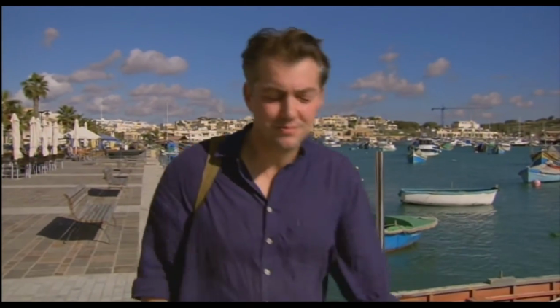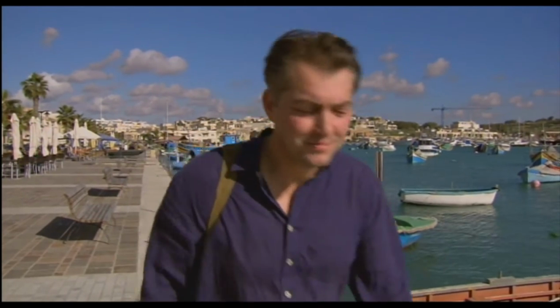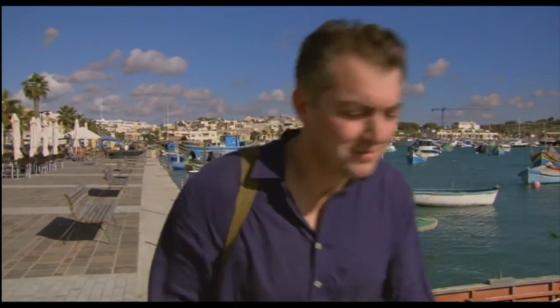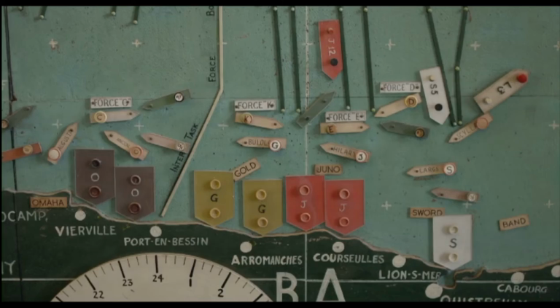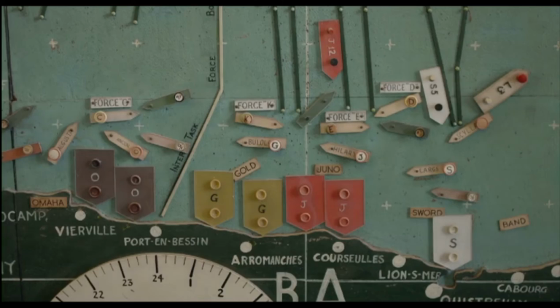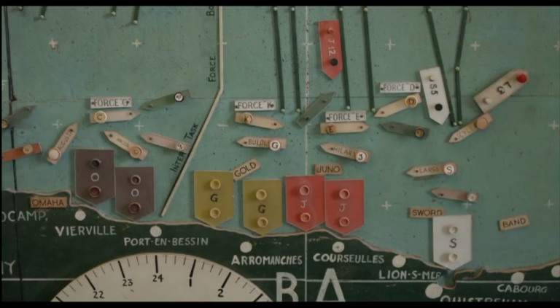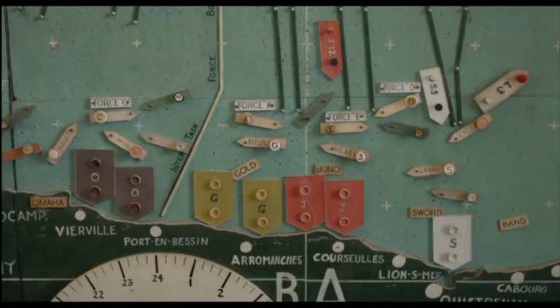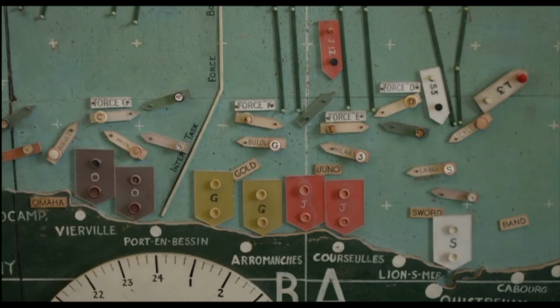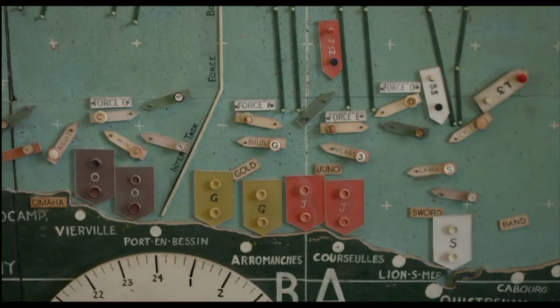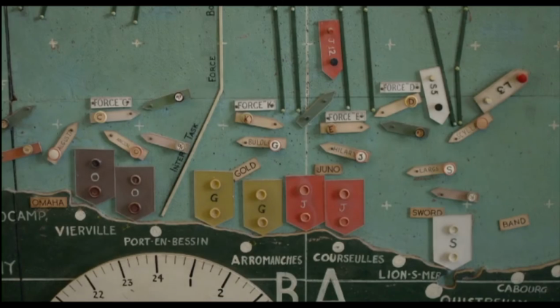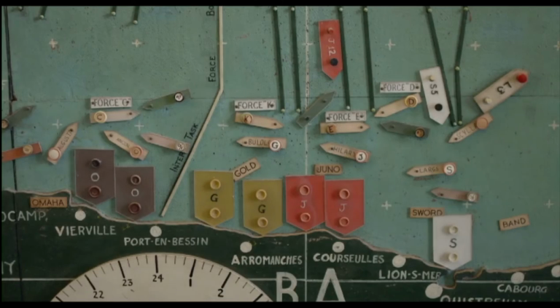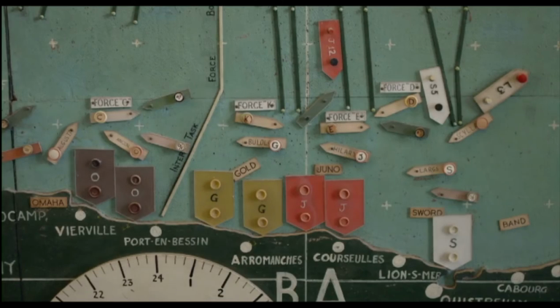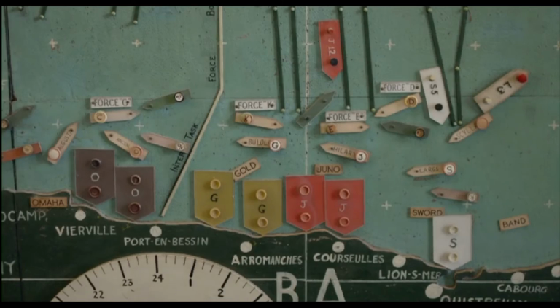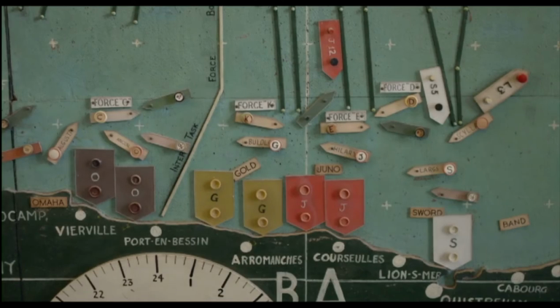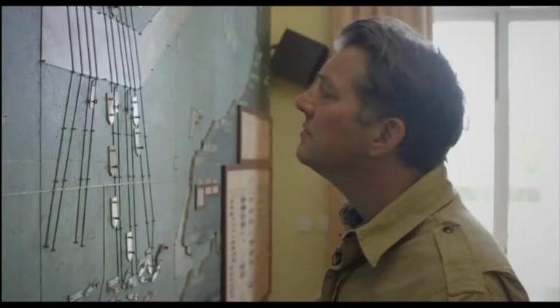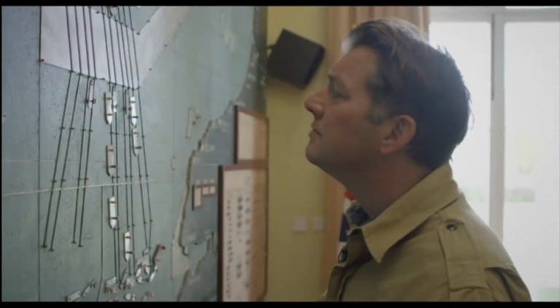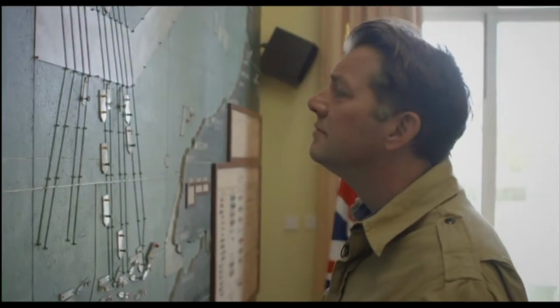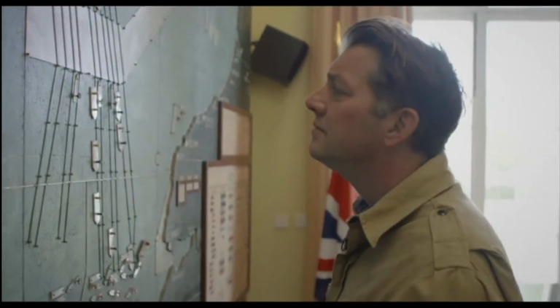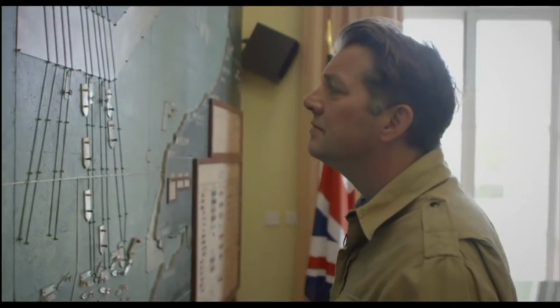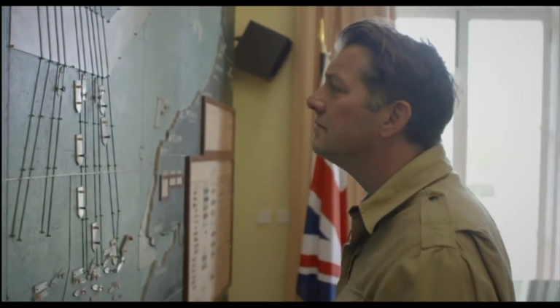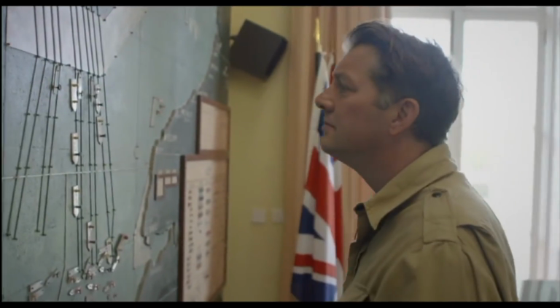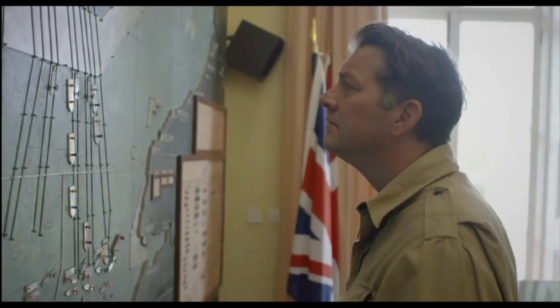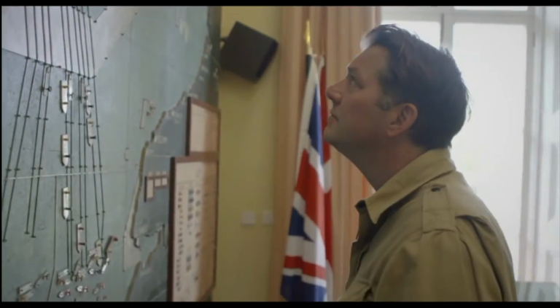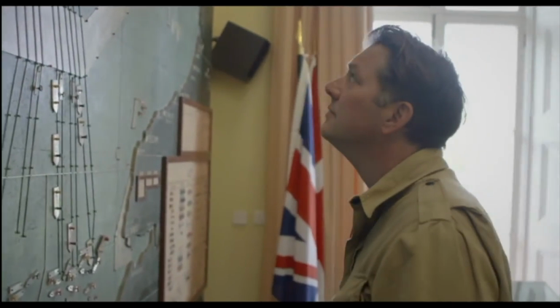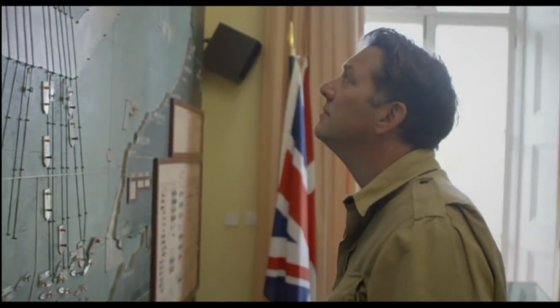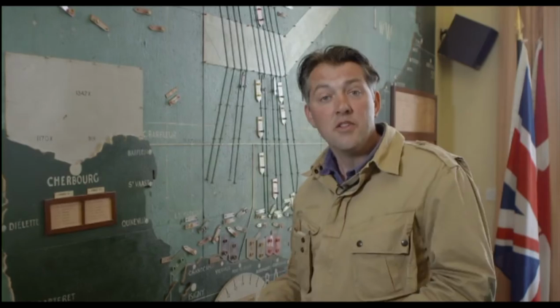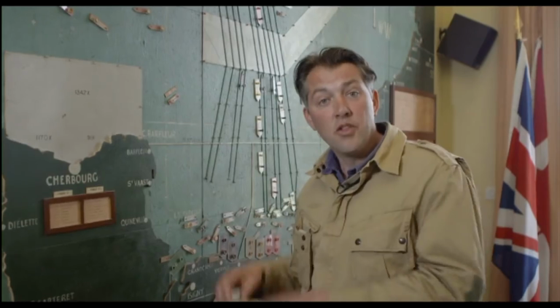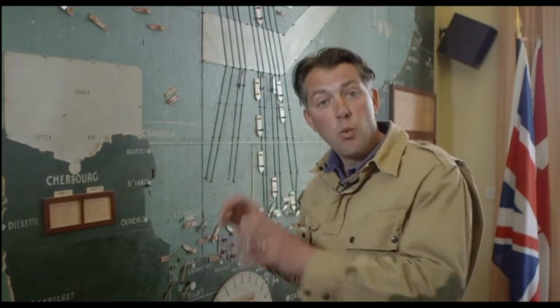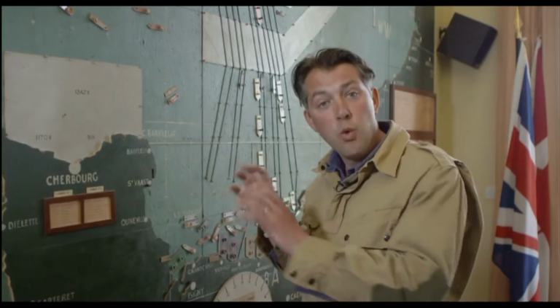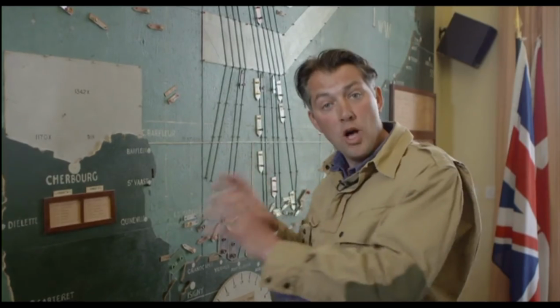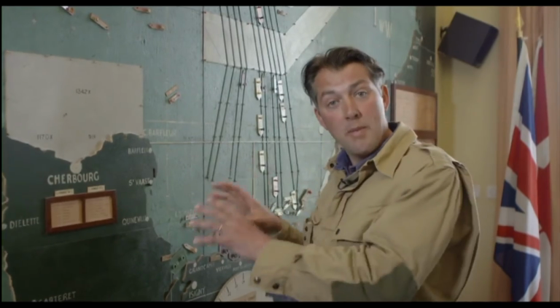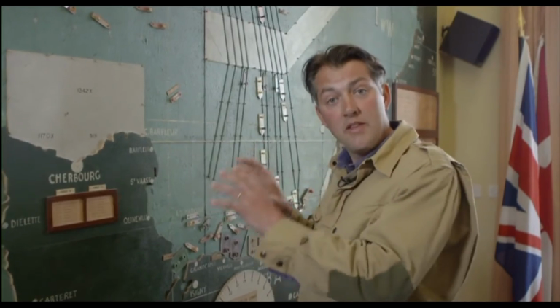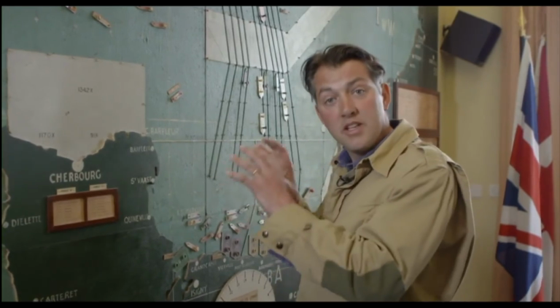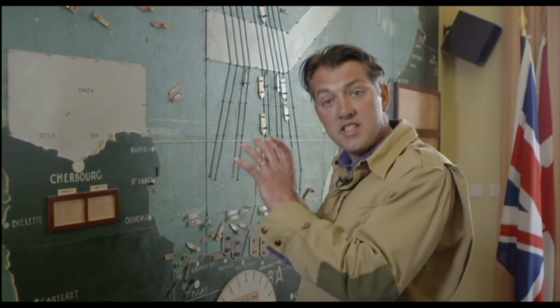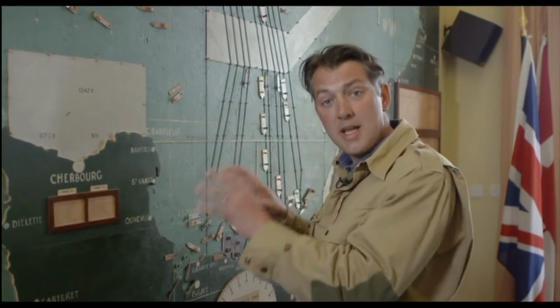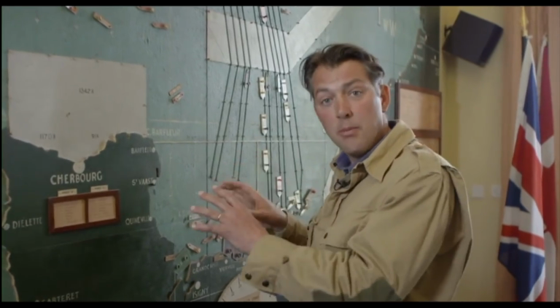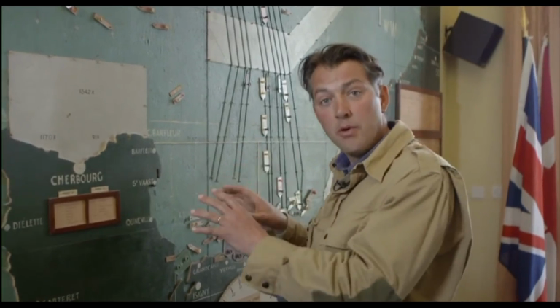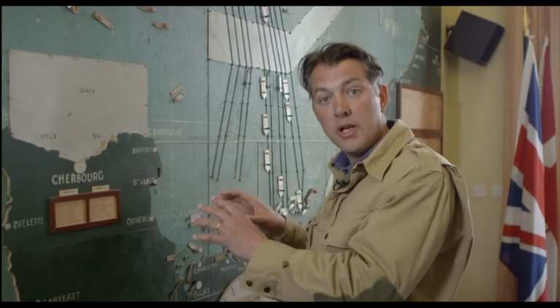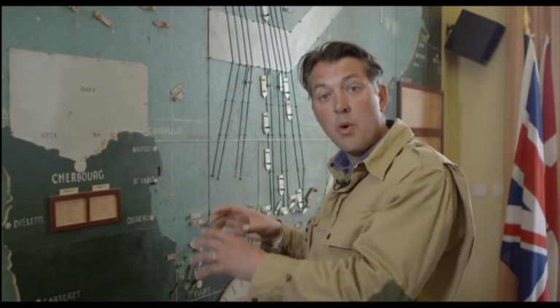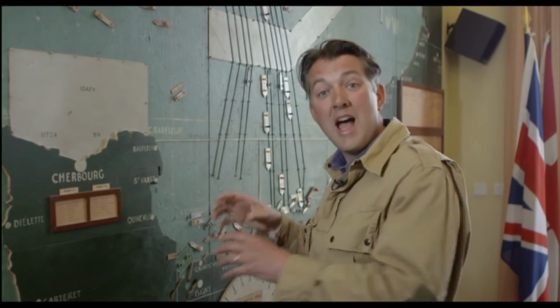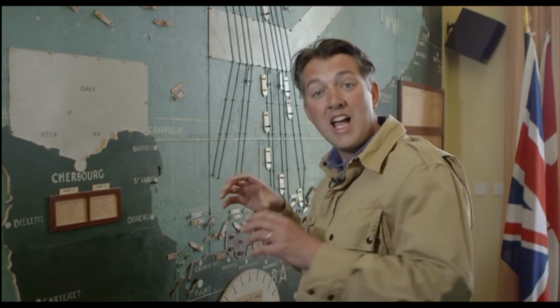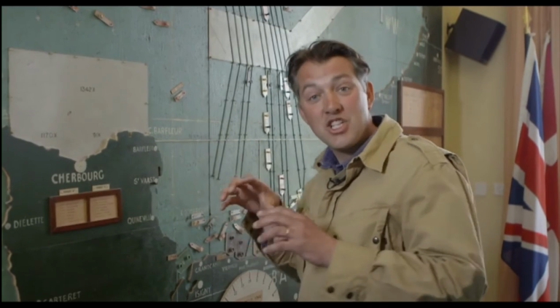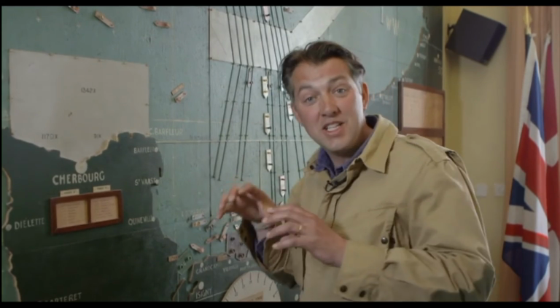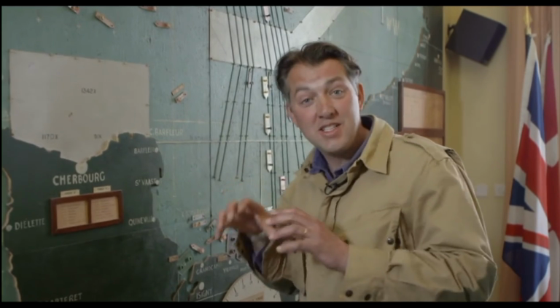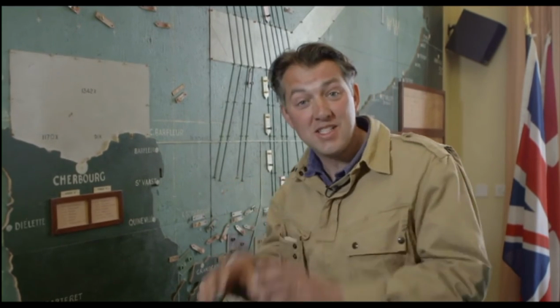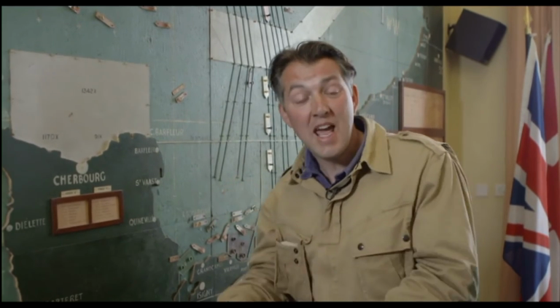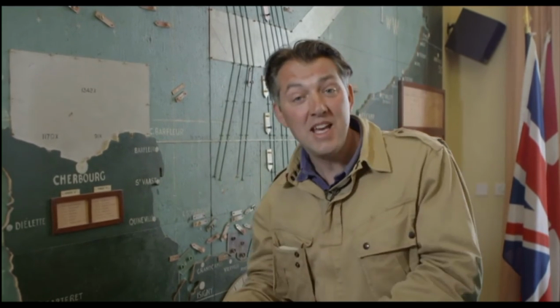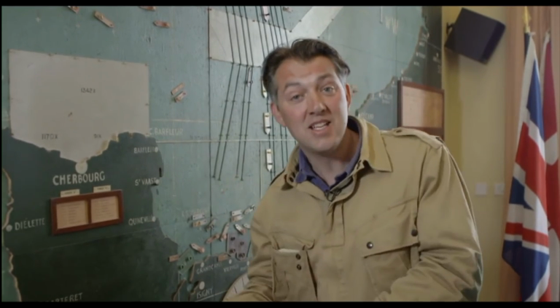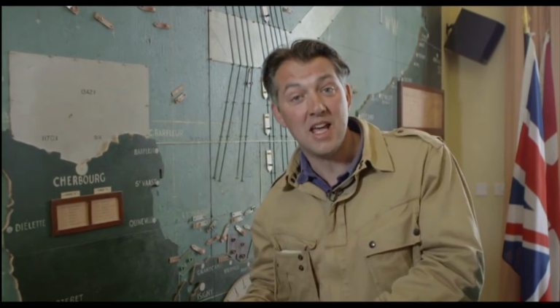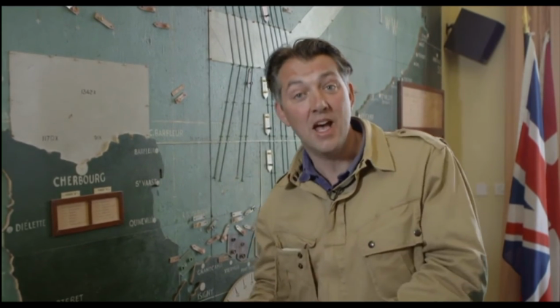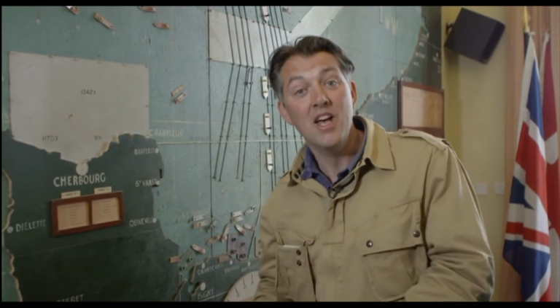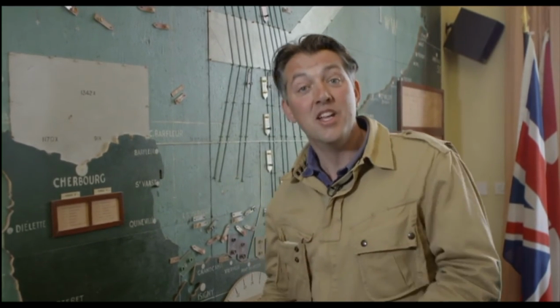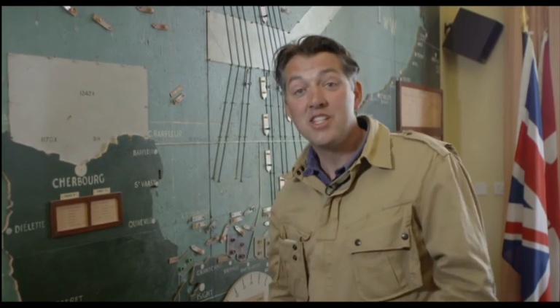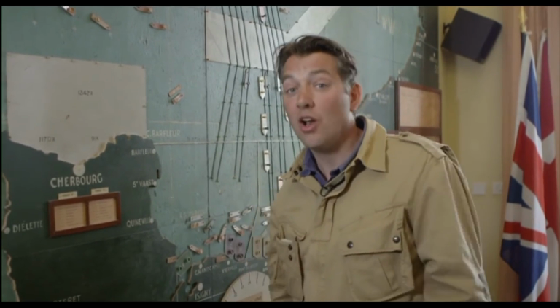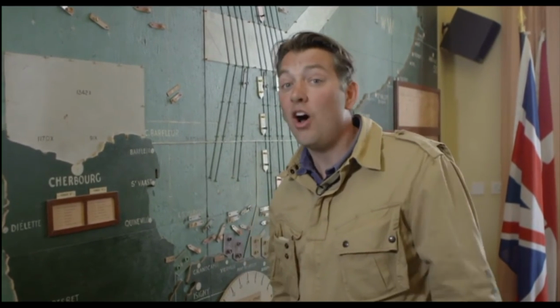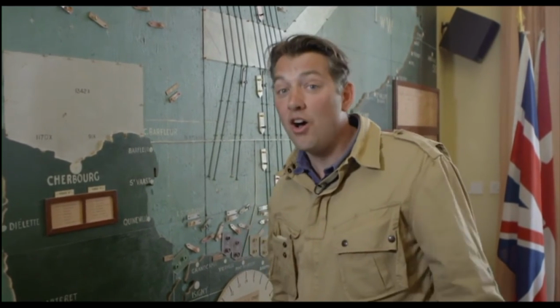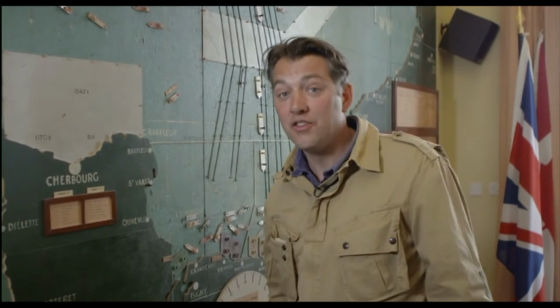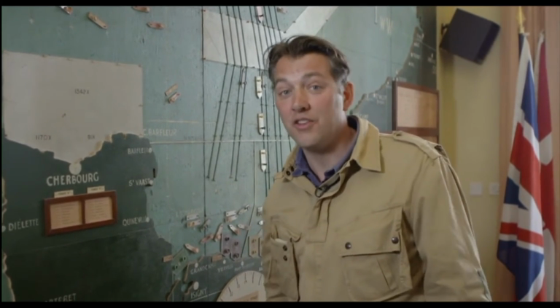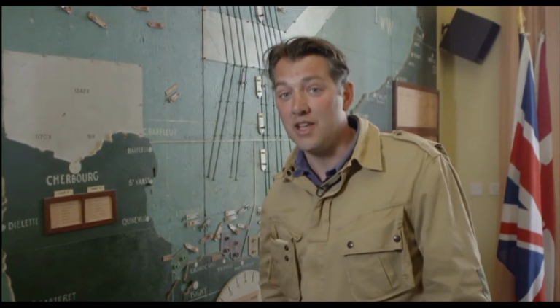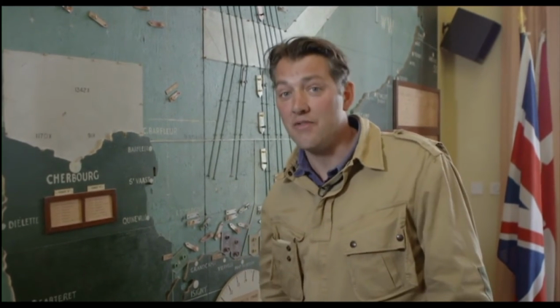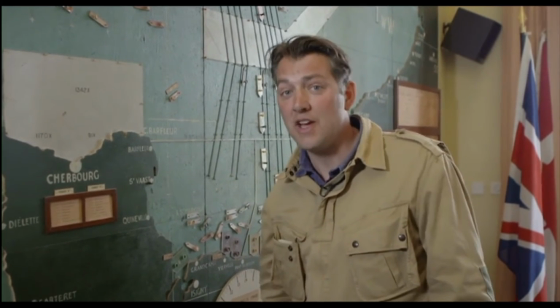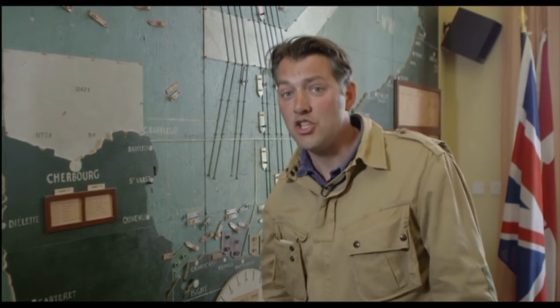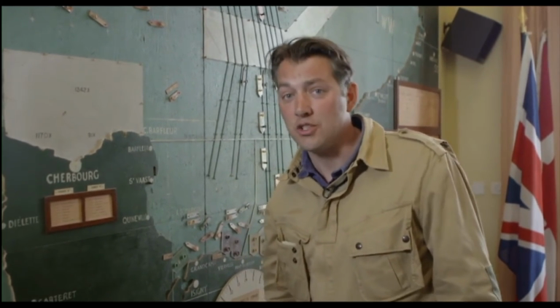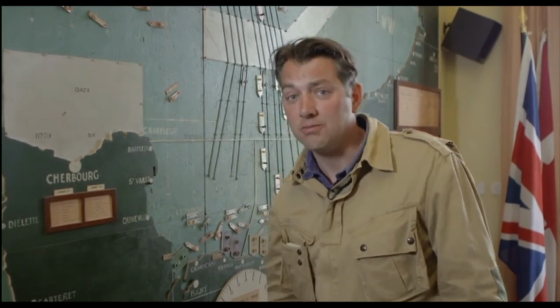The secrecy around this map was absolutely immense. The workmen that assembled it were actually detained here until after the invasion.